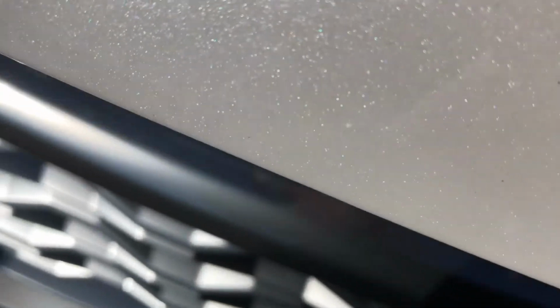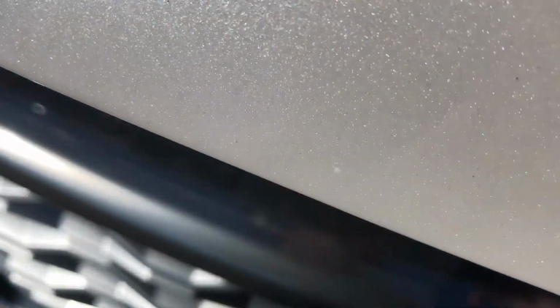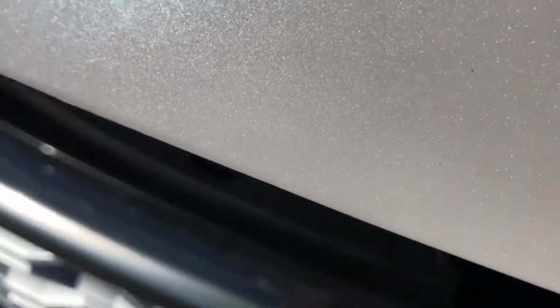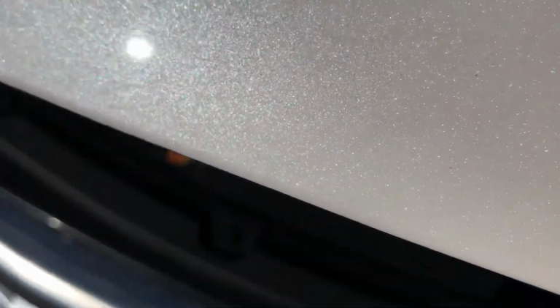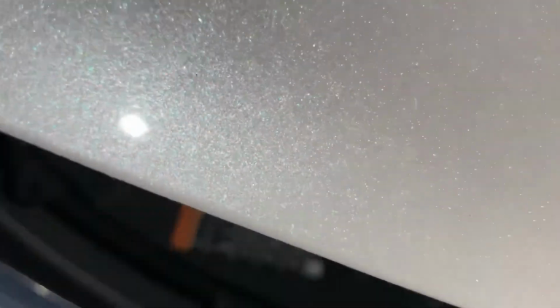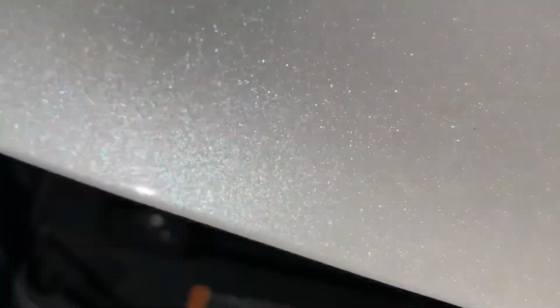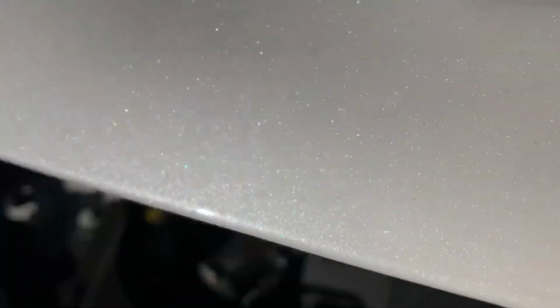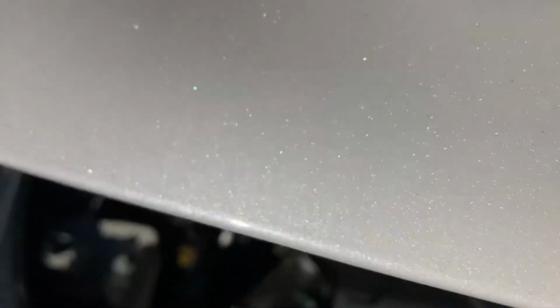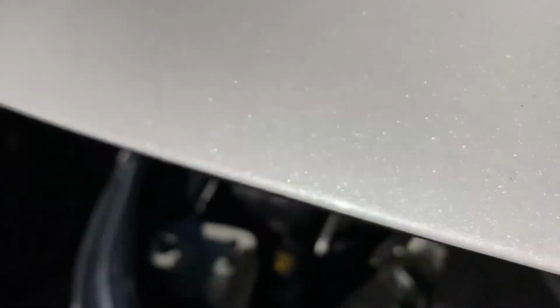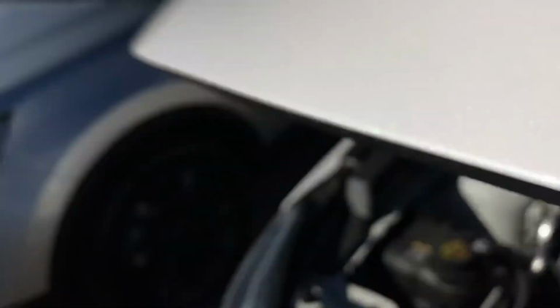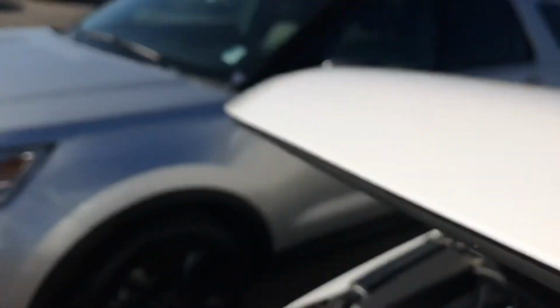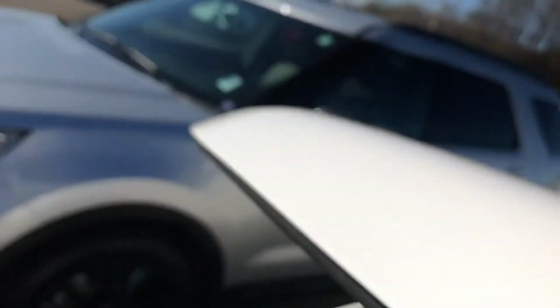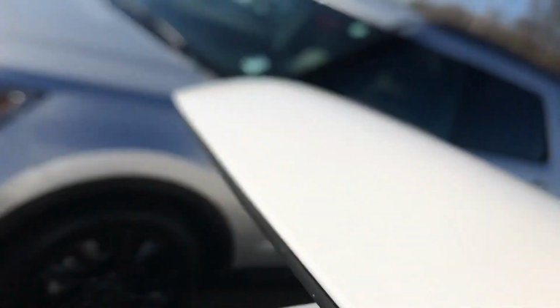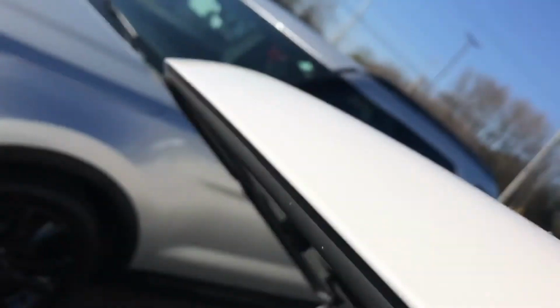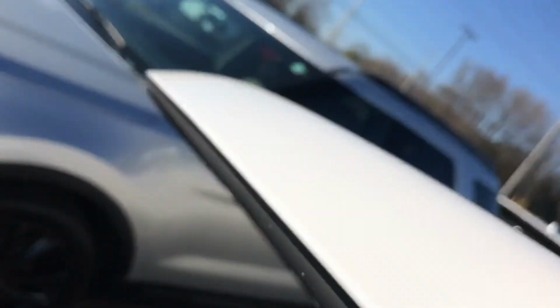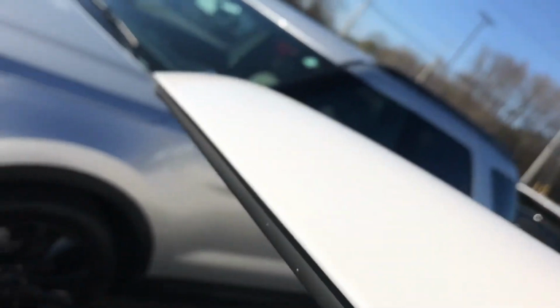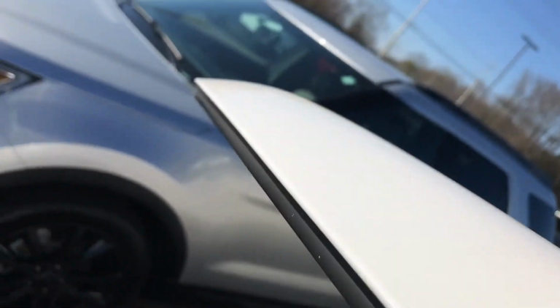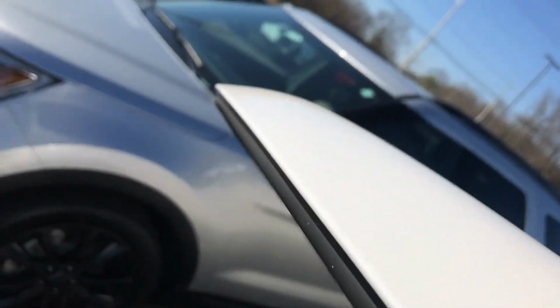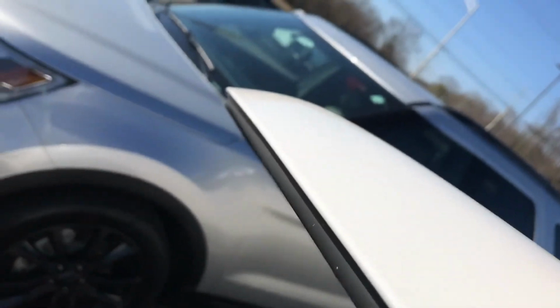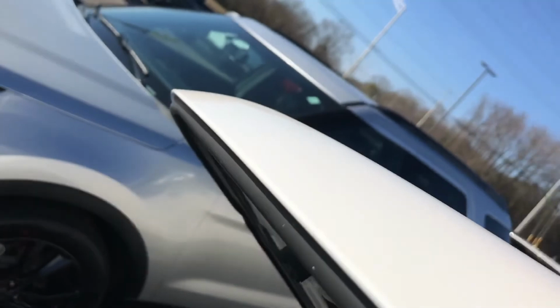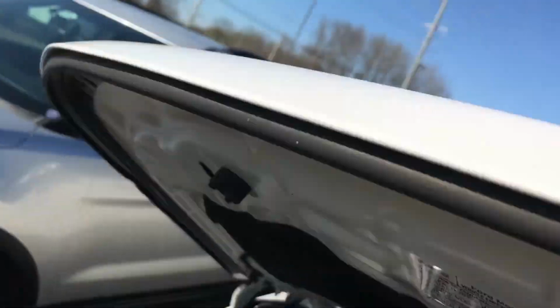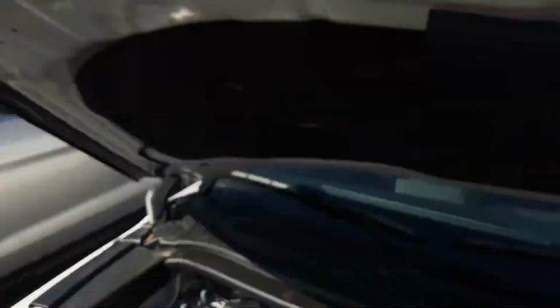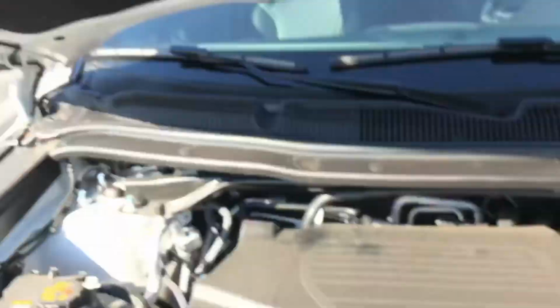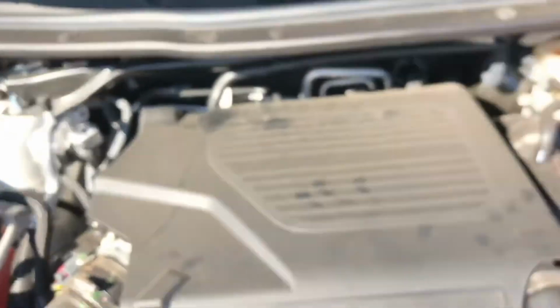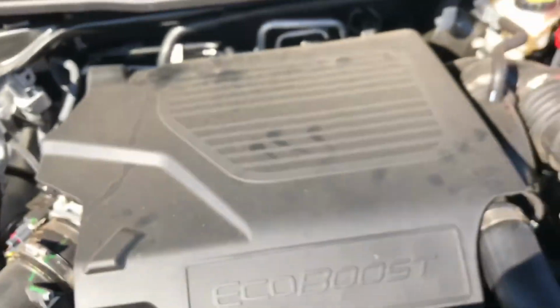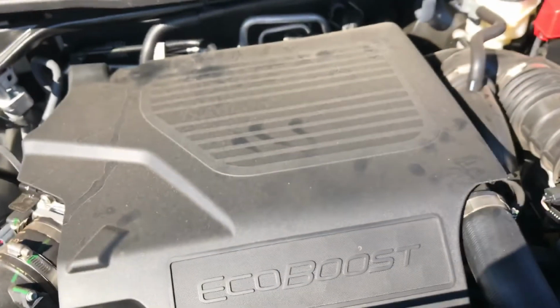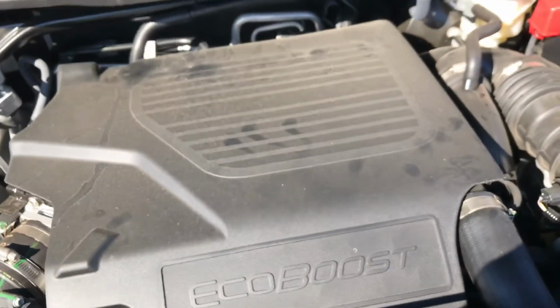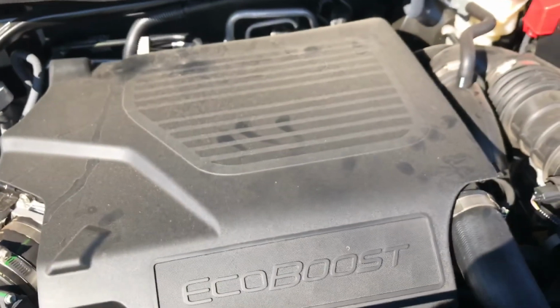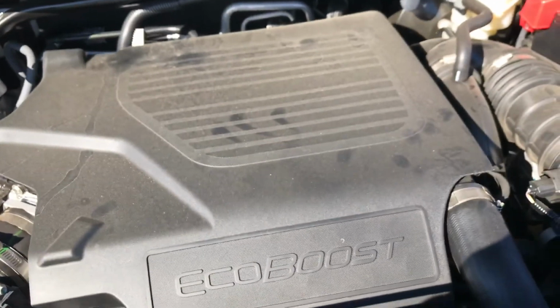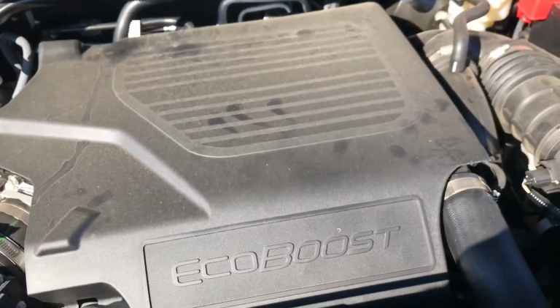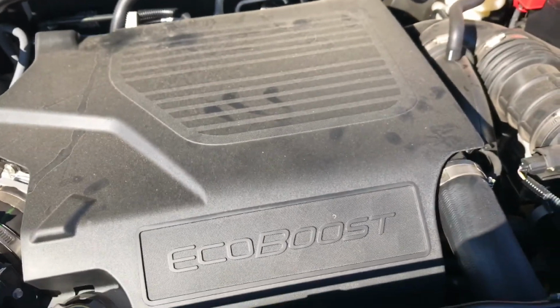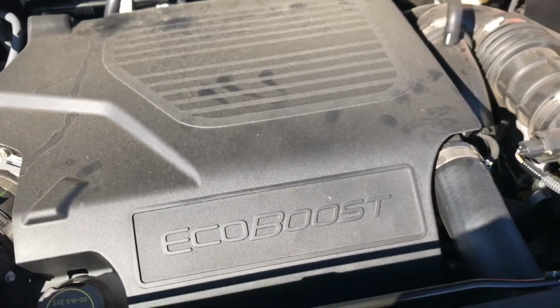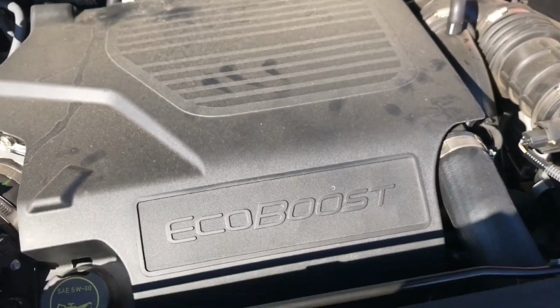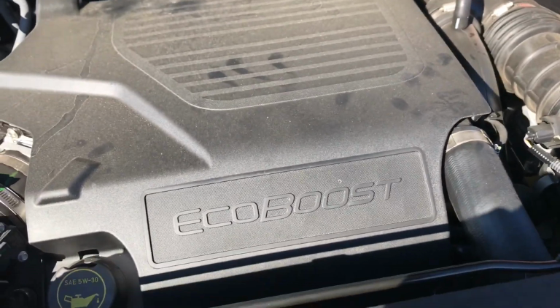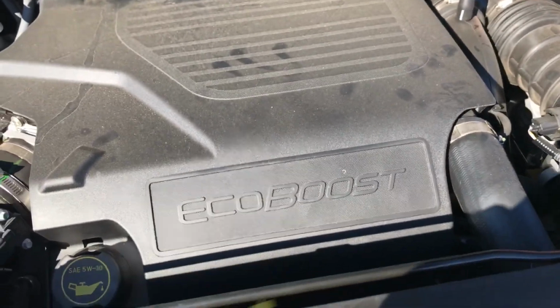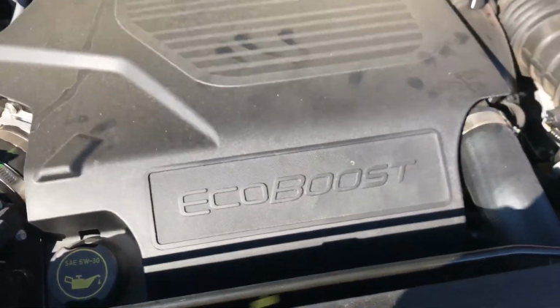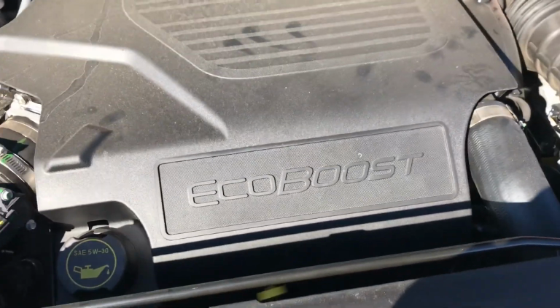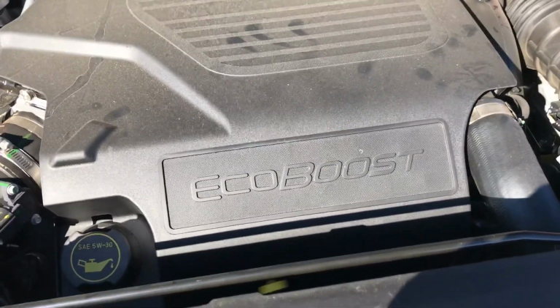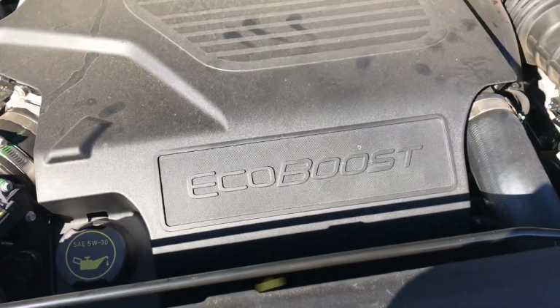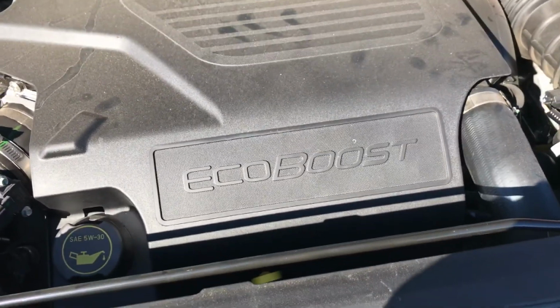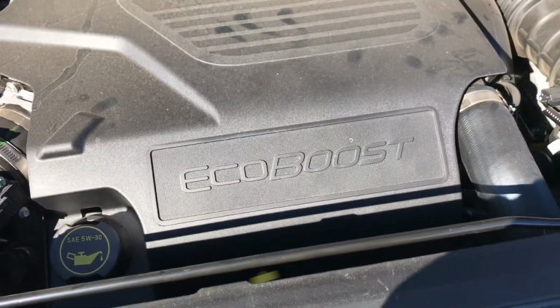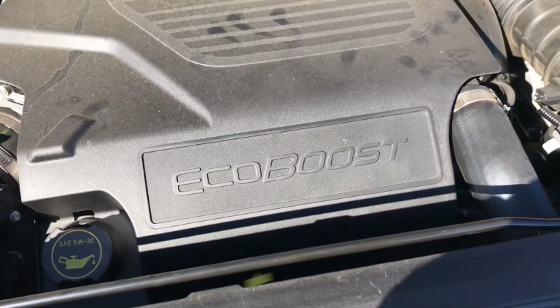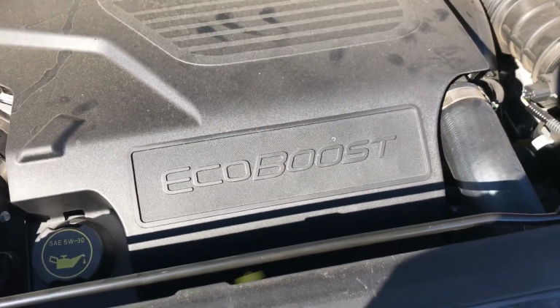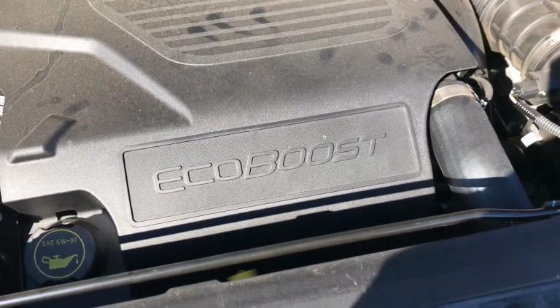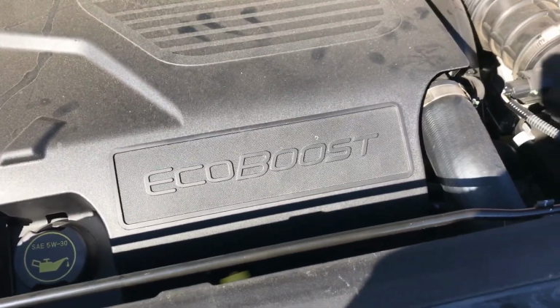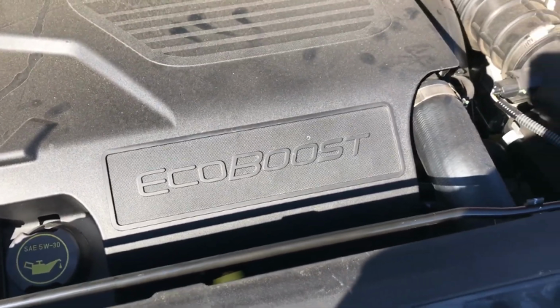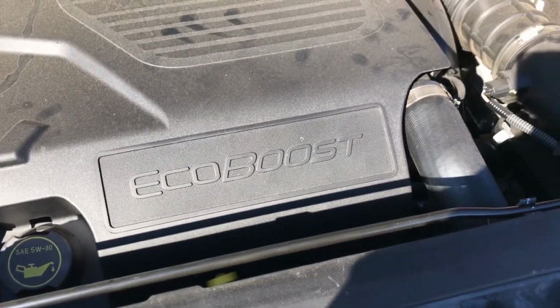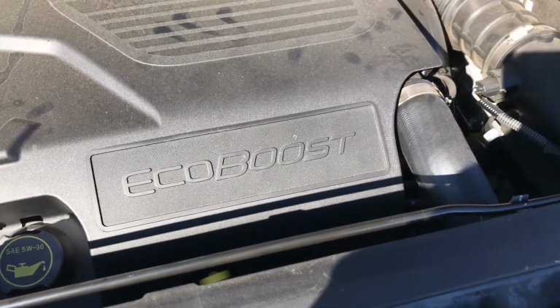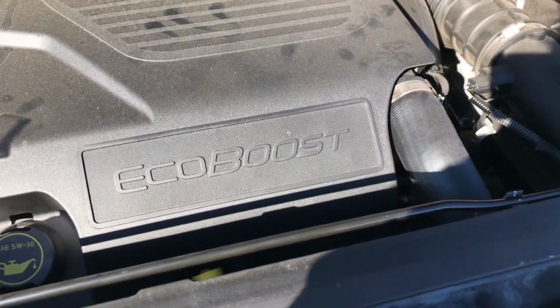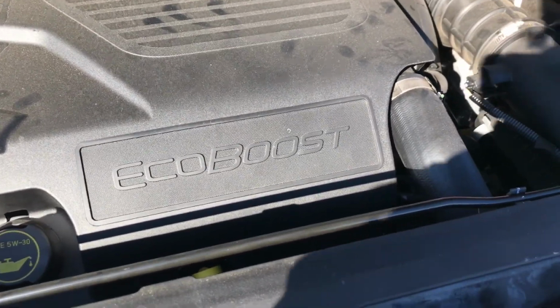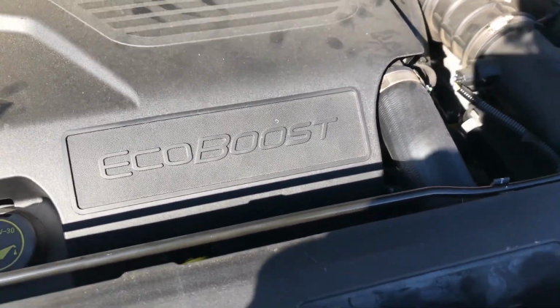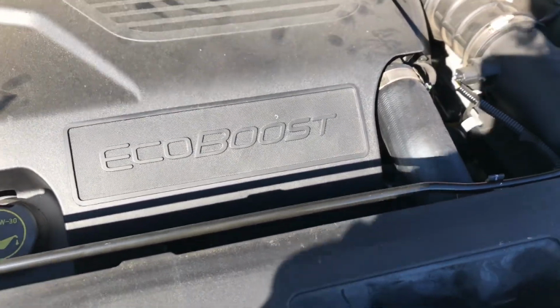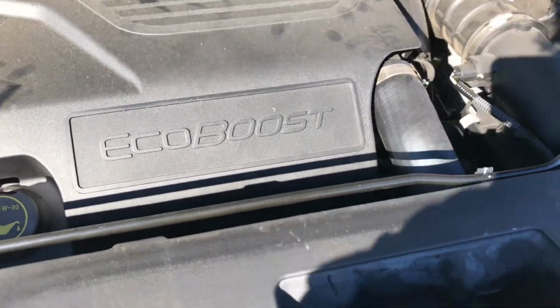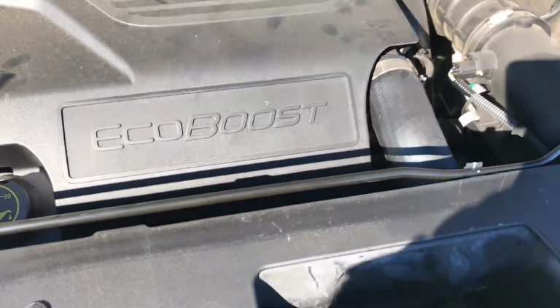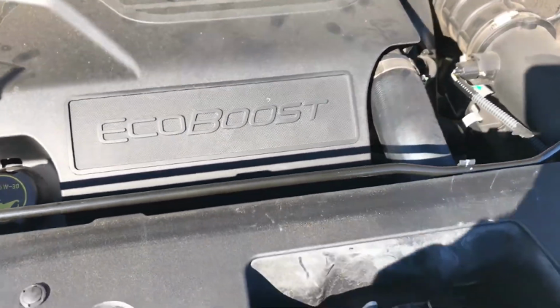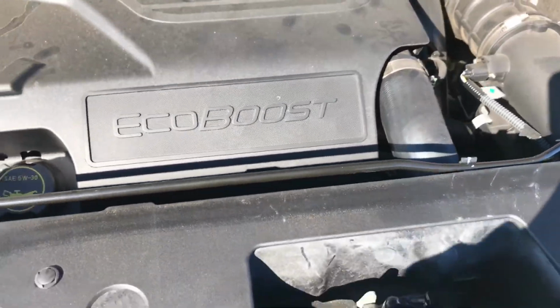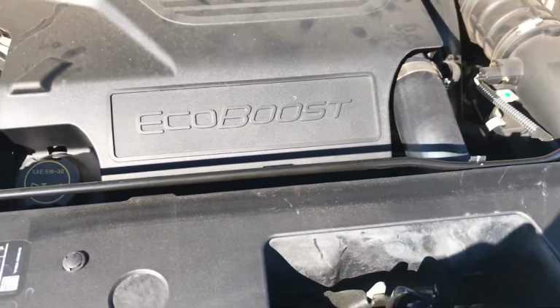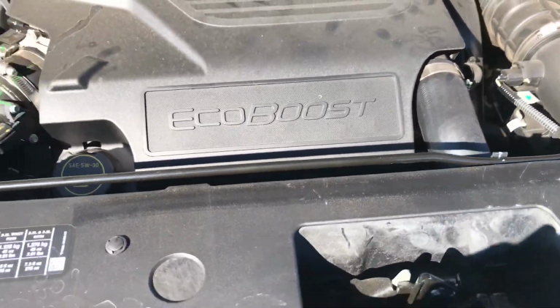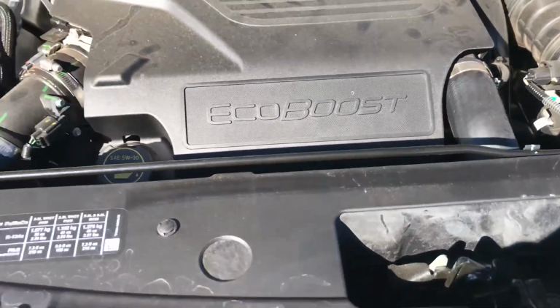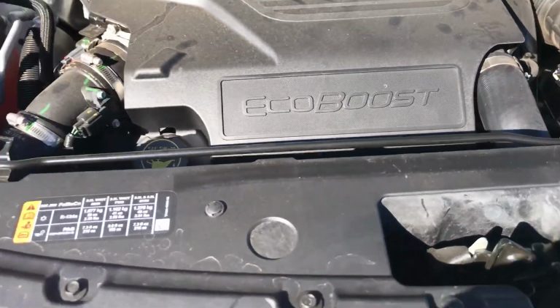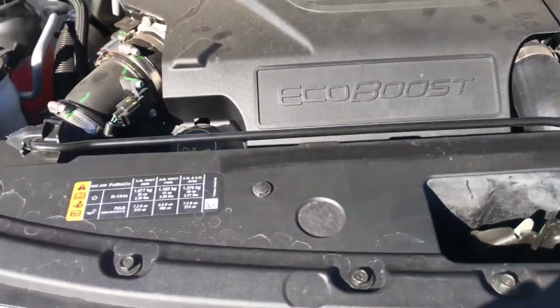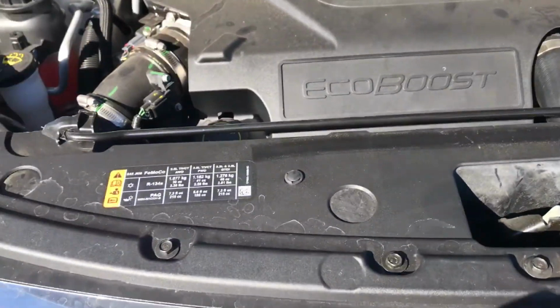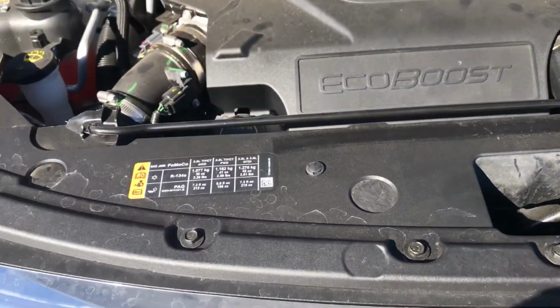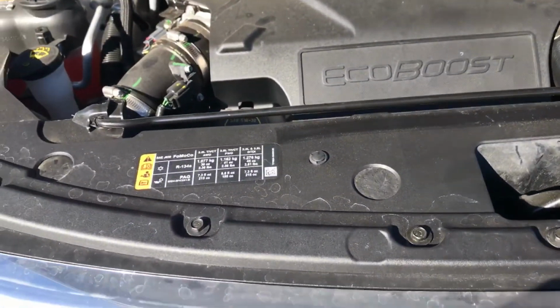Engine bay — it's an EcoBoost engine, maybe a six-cylinder. I'm not sure, we'd have to lift that up.